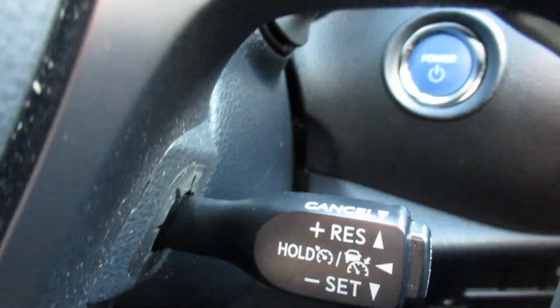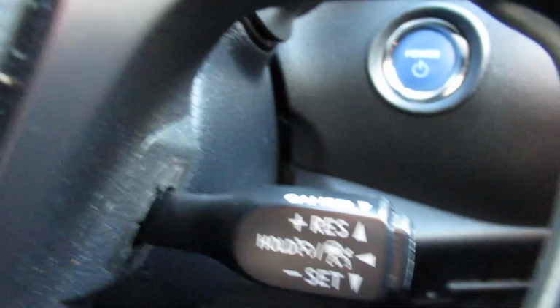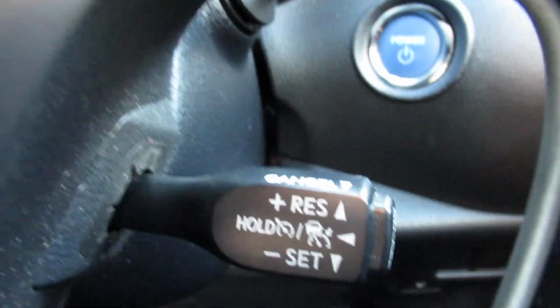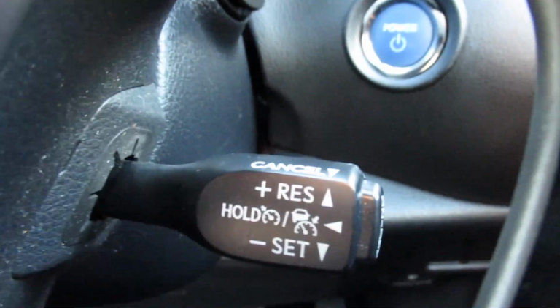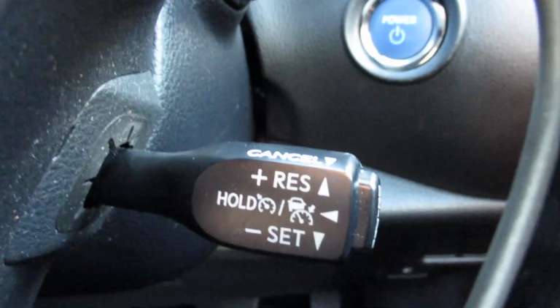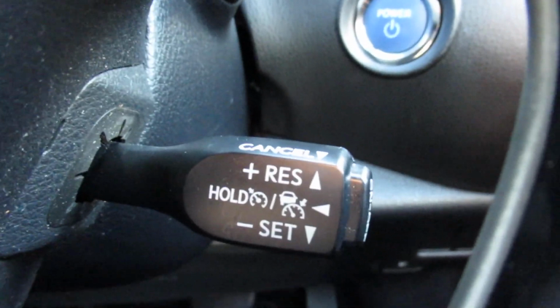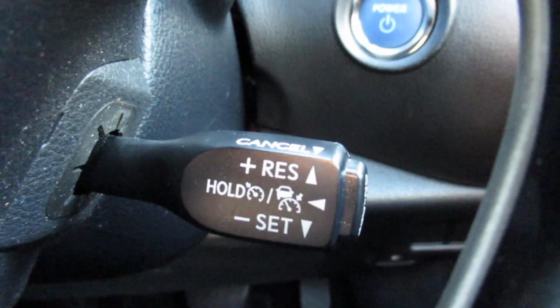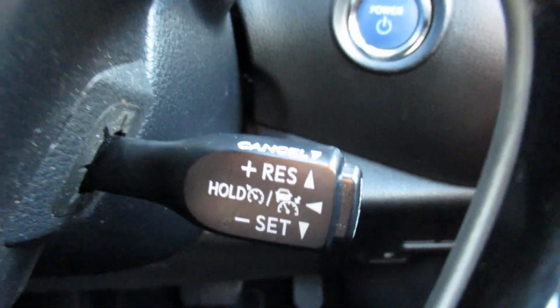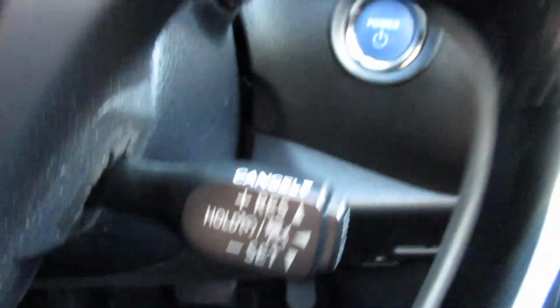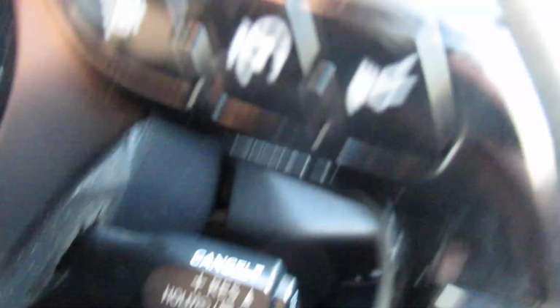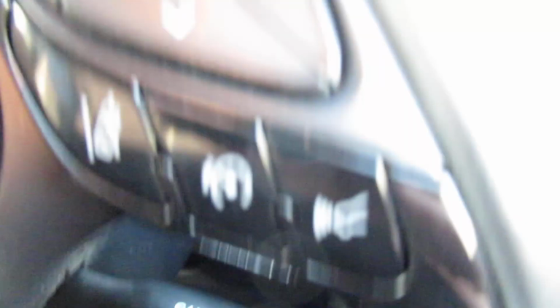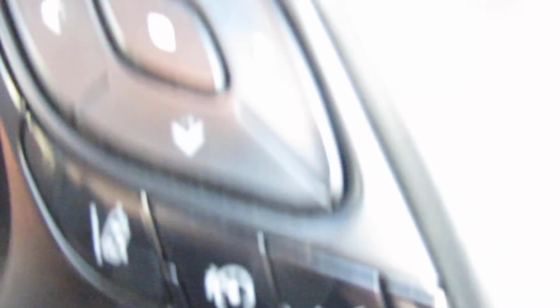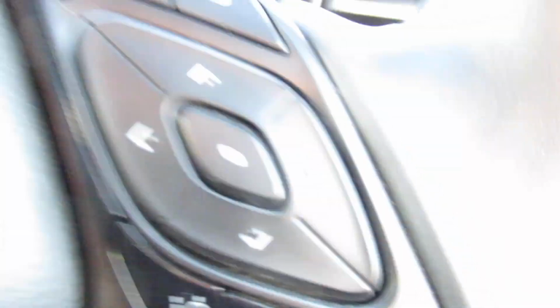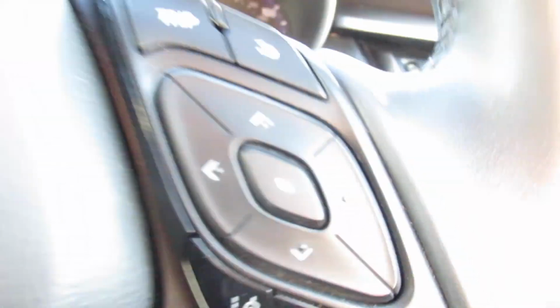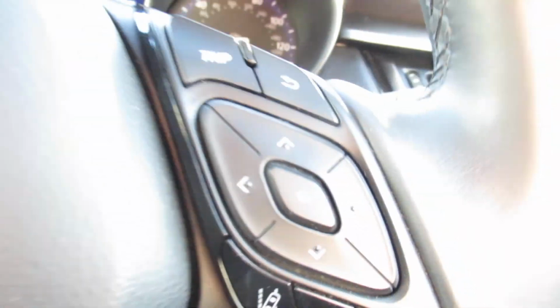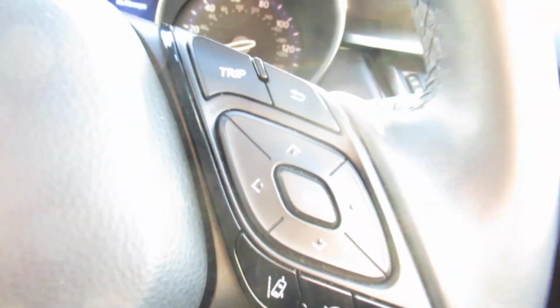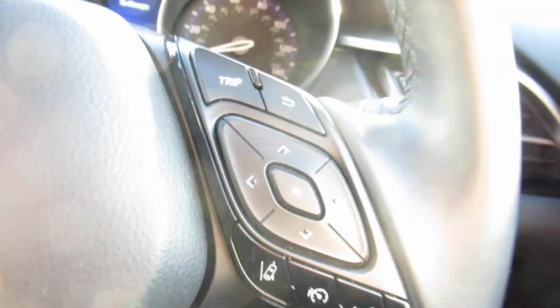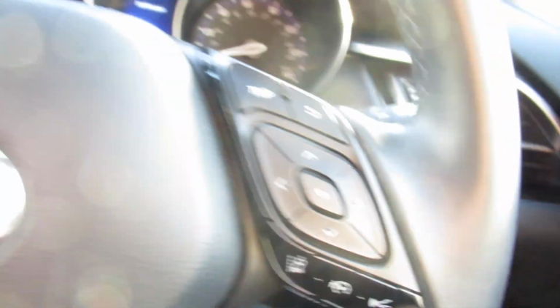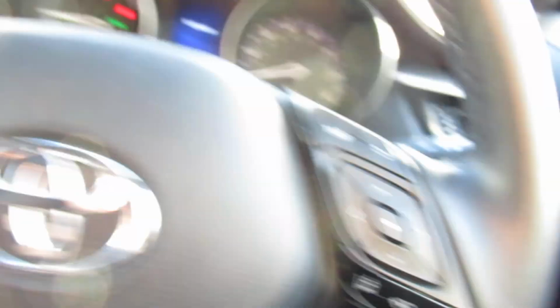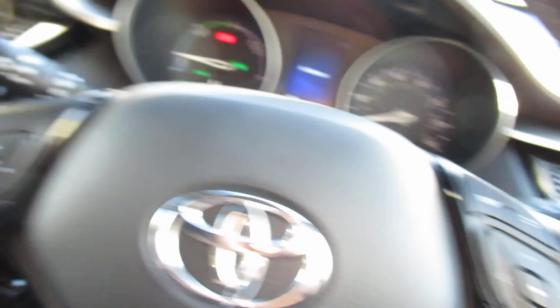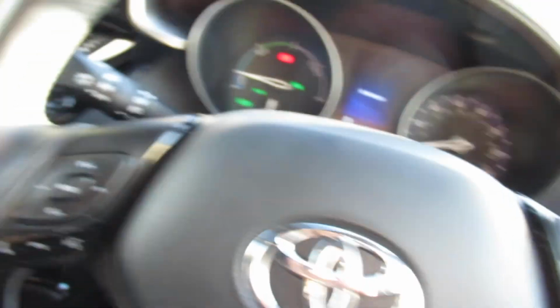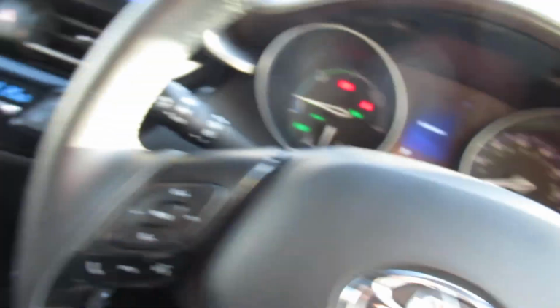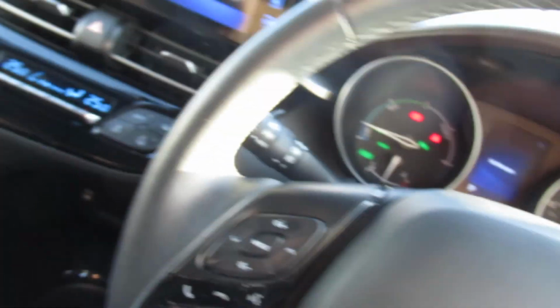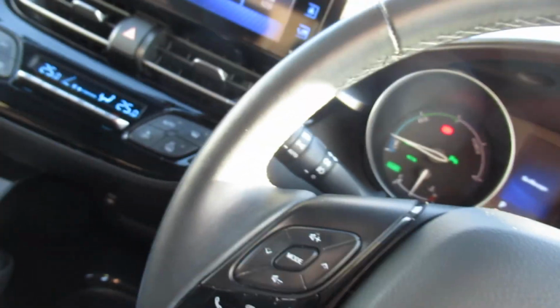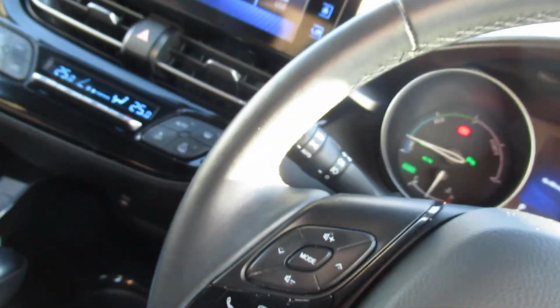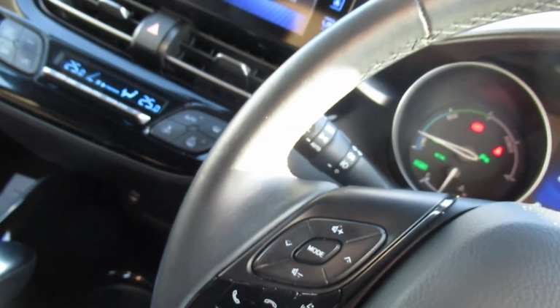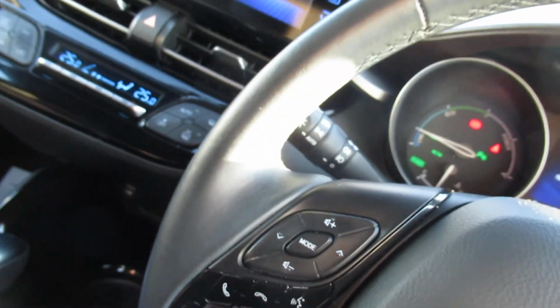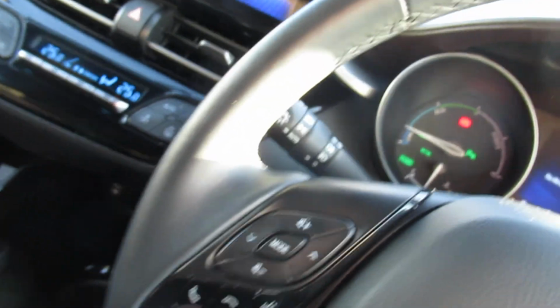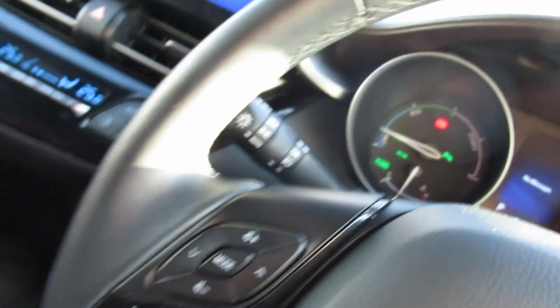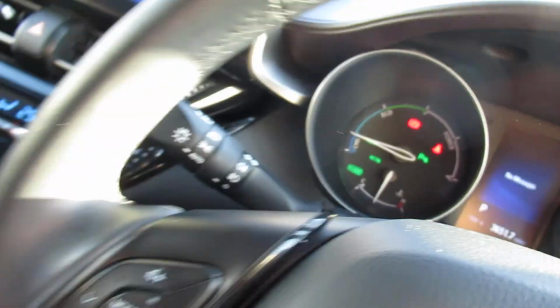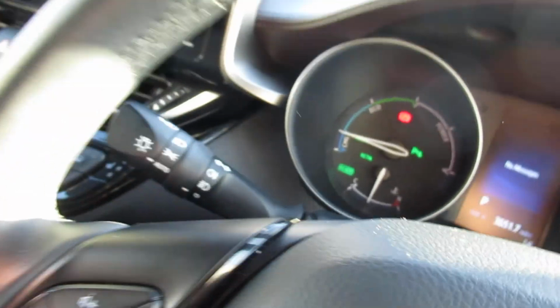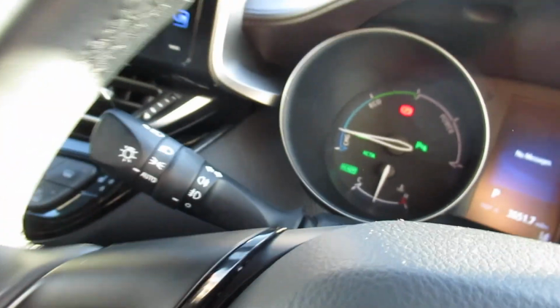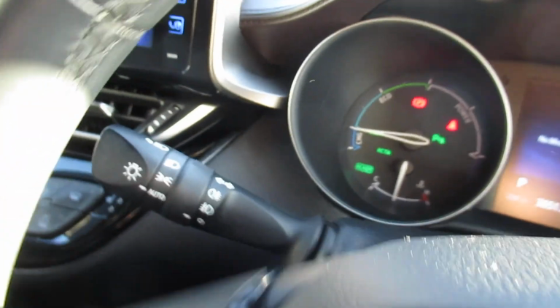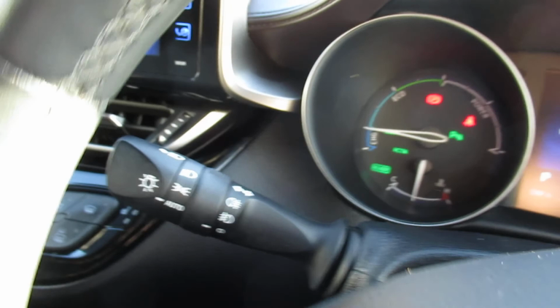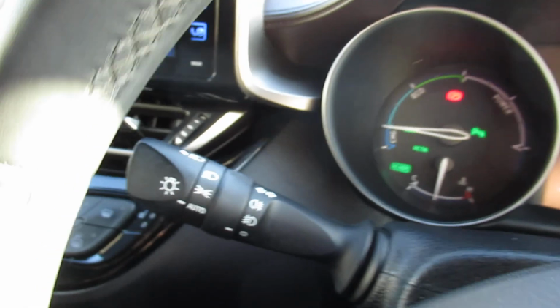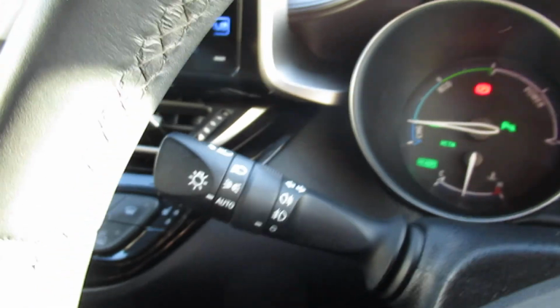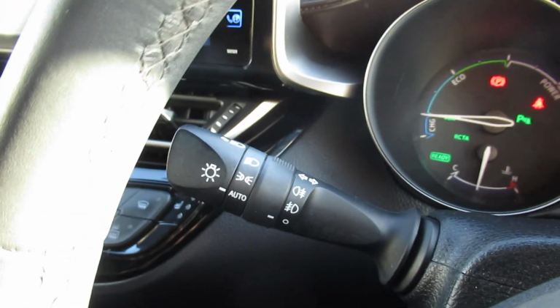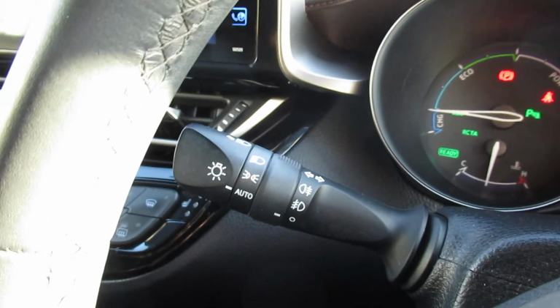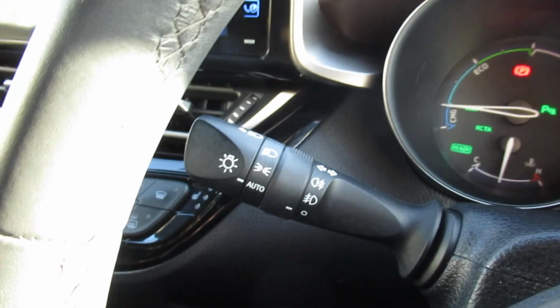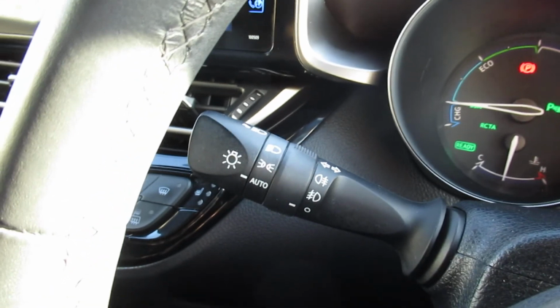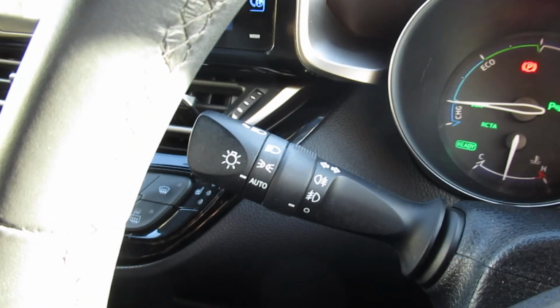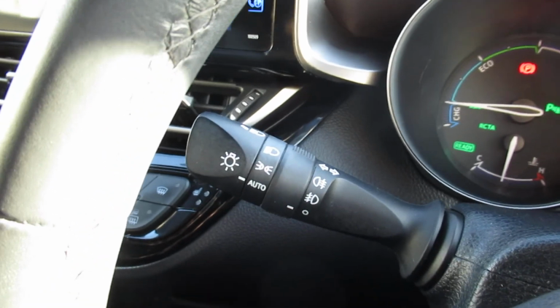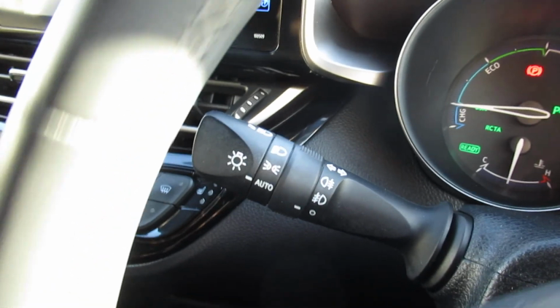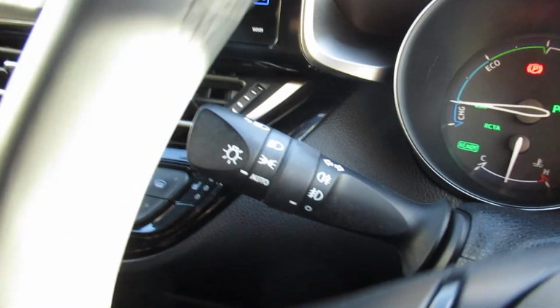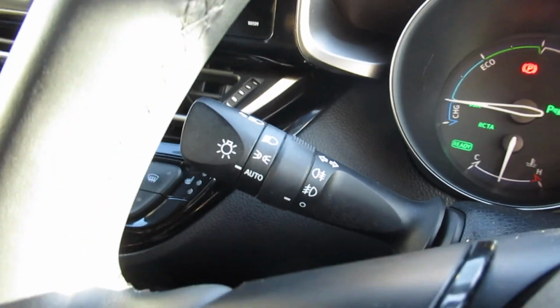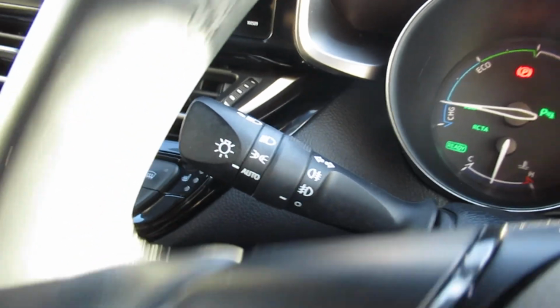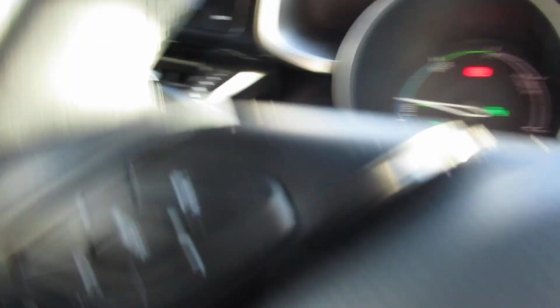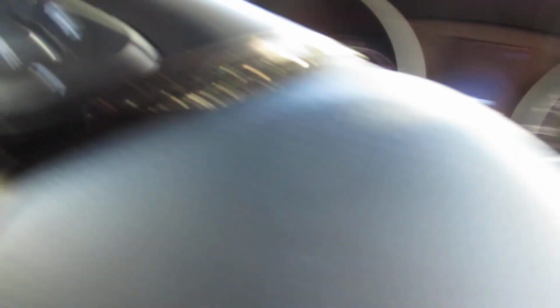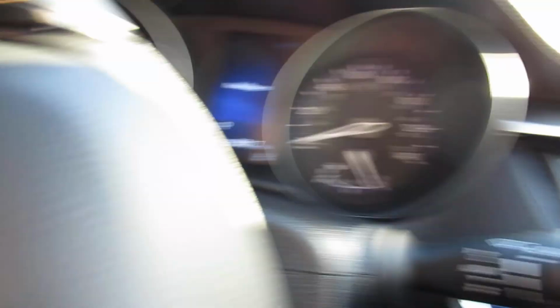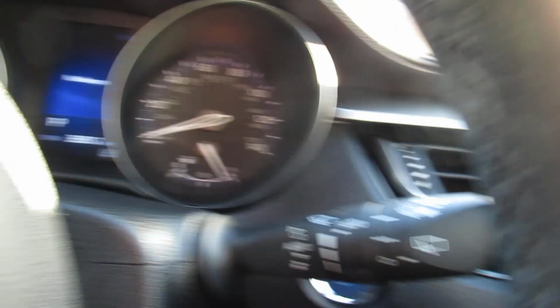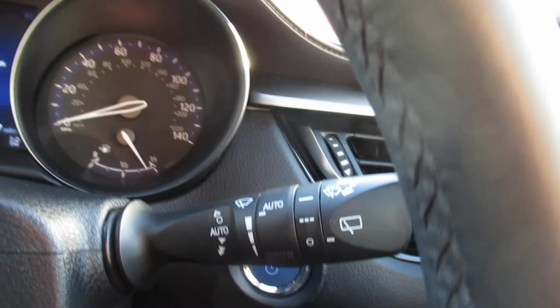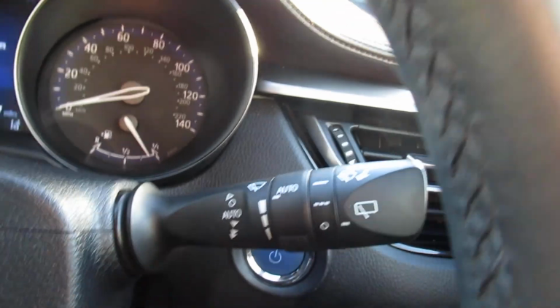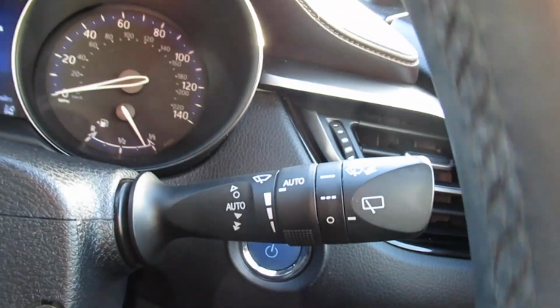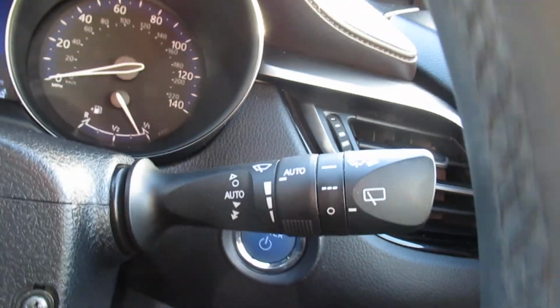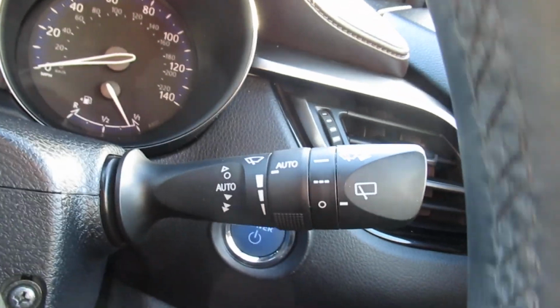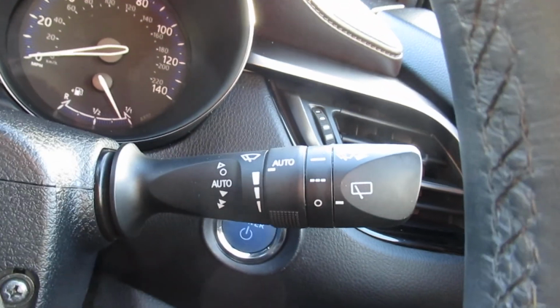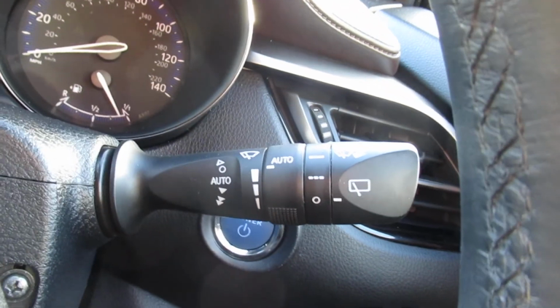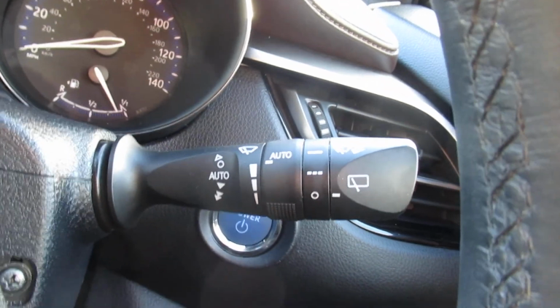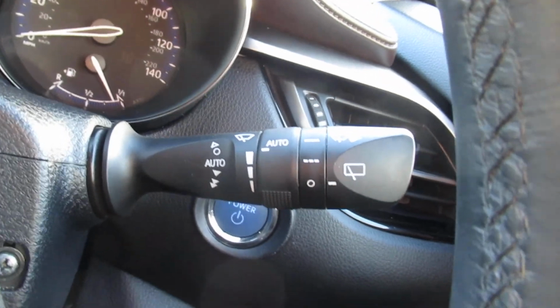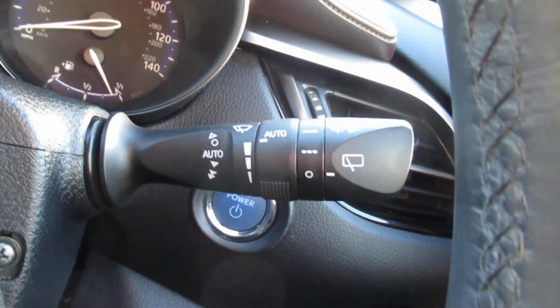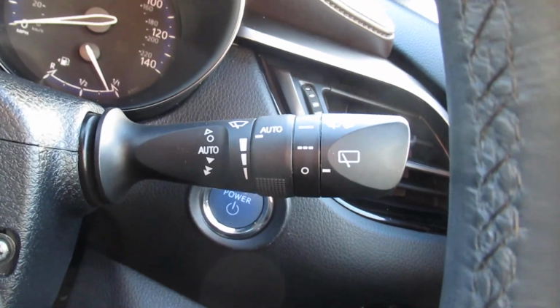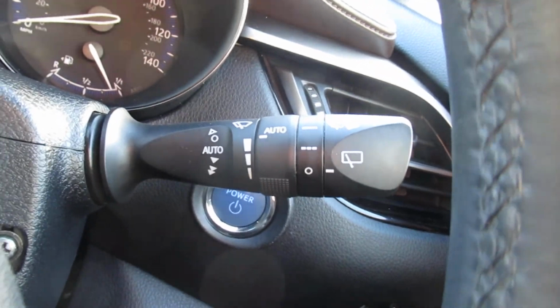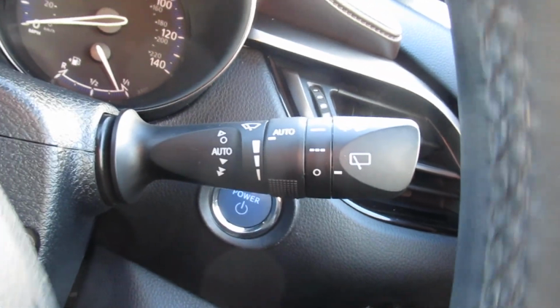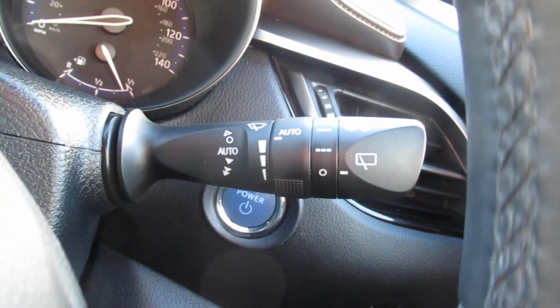Cruise control, speed limiter, and steering wheel controls on the other side. Auto wipers and lights.